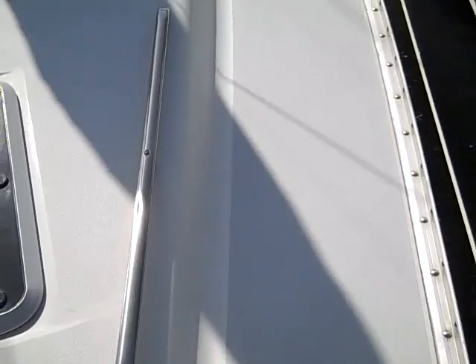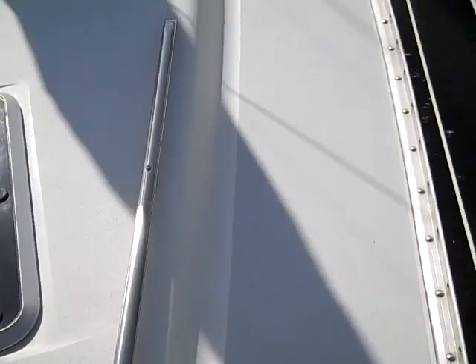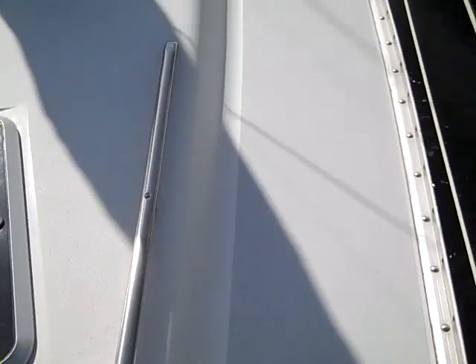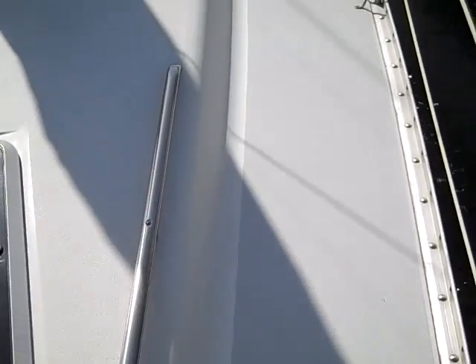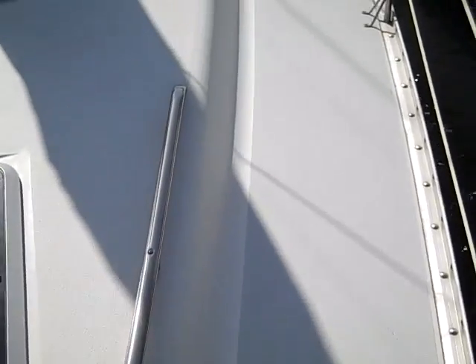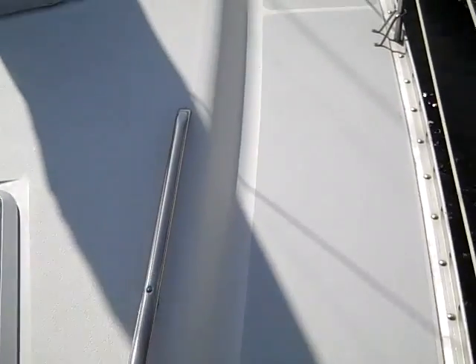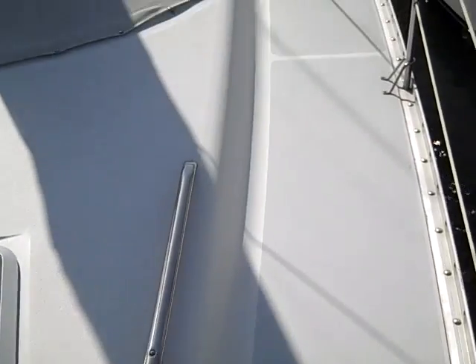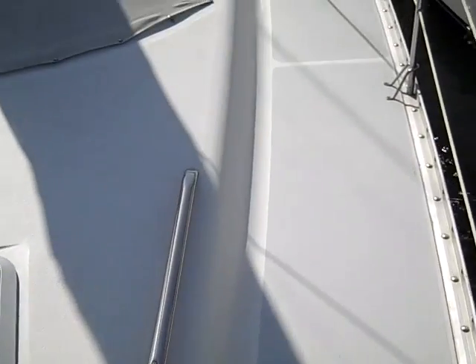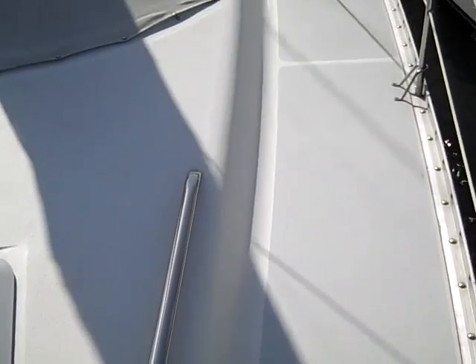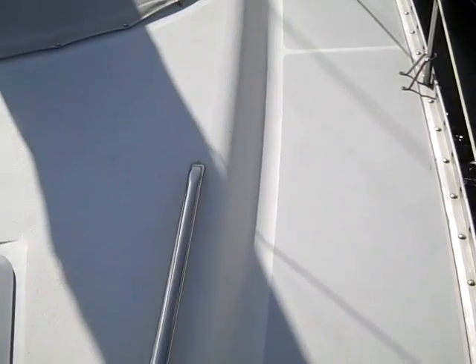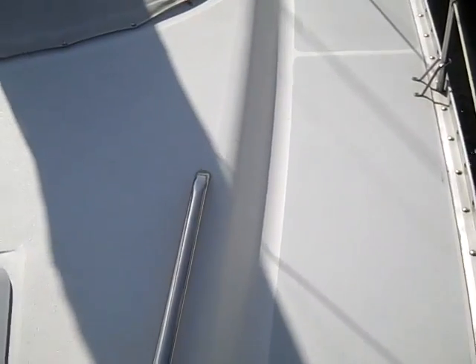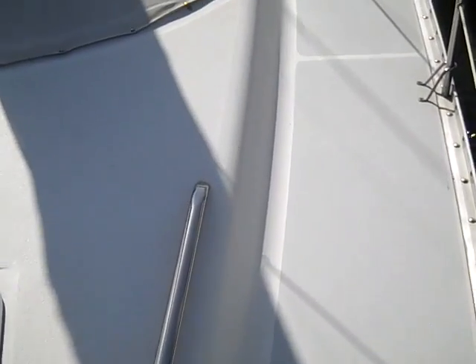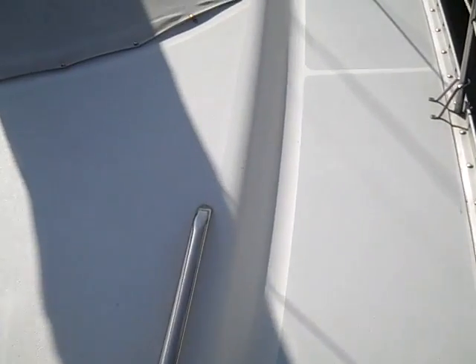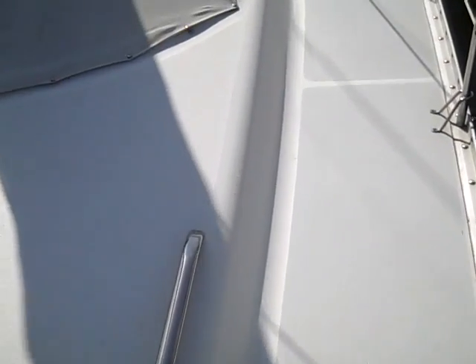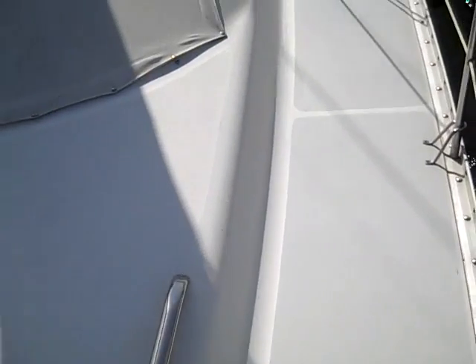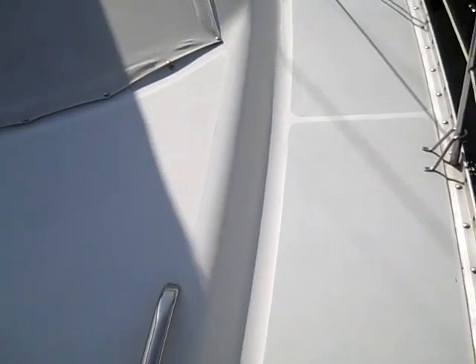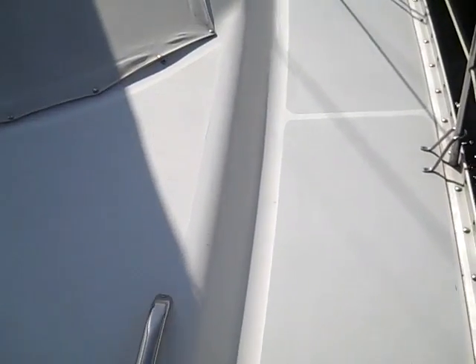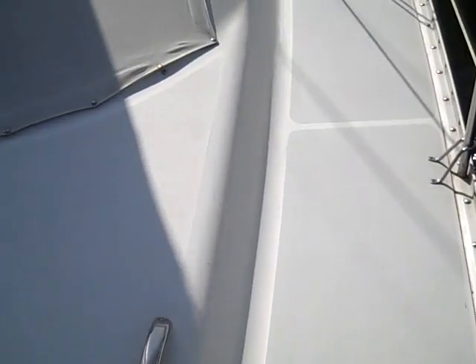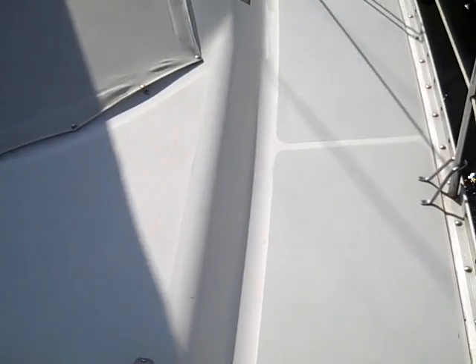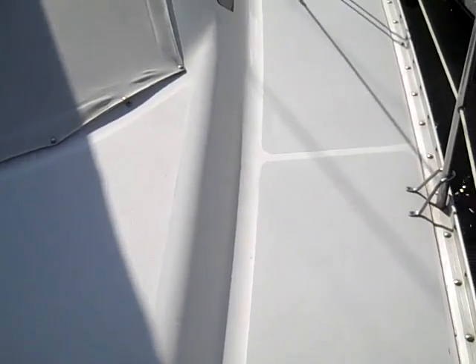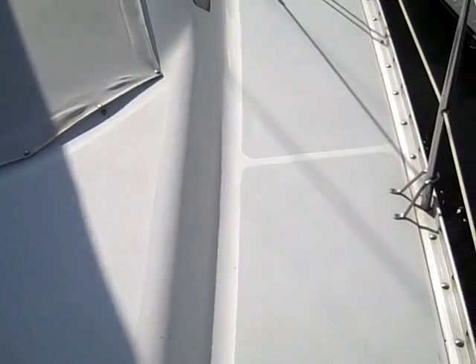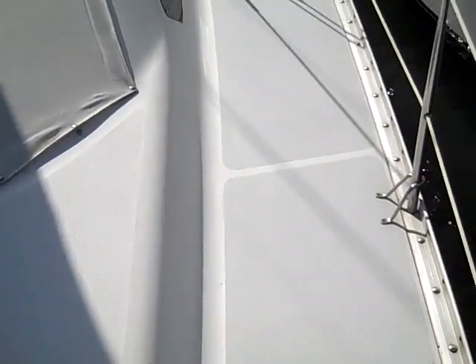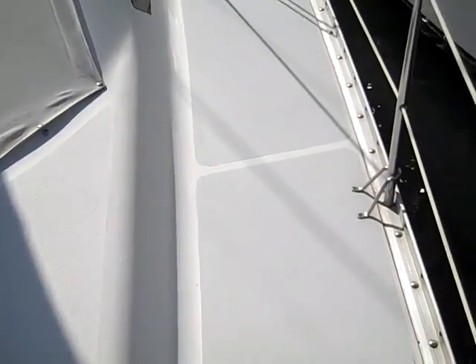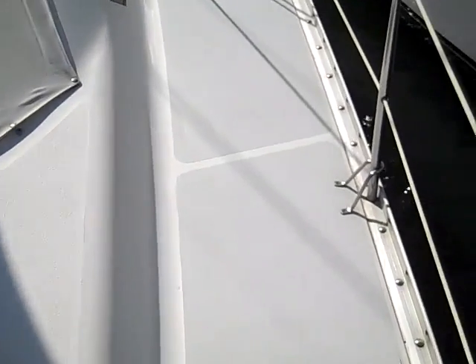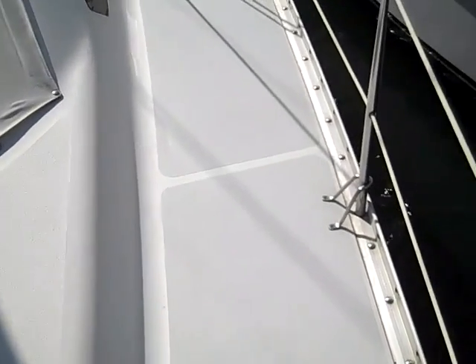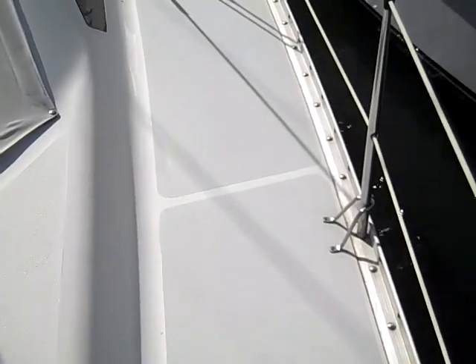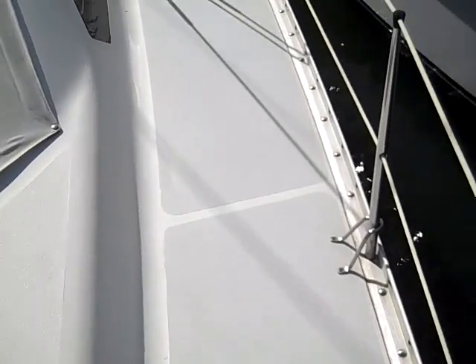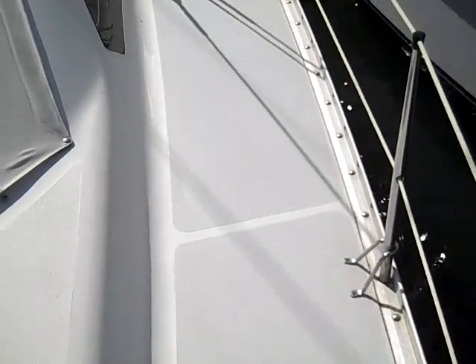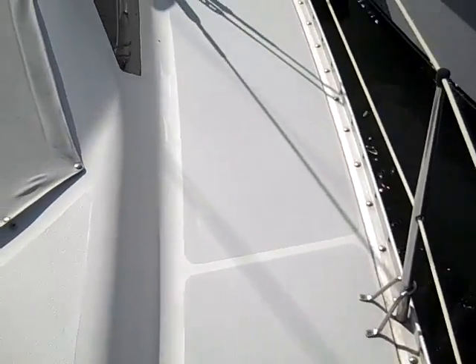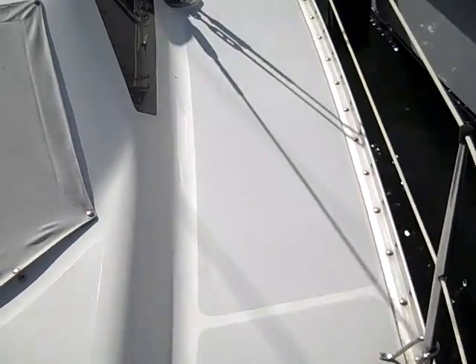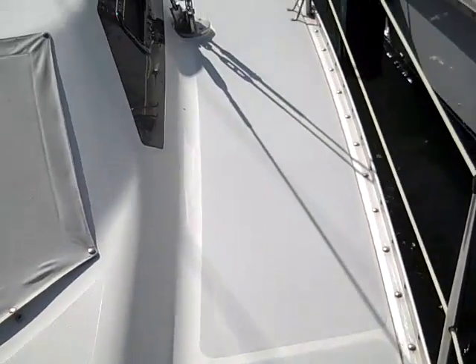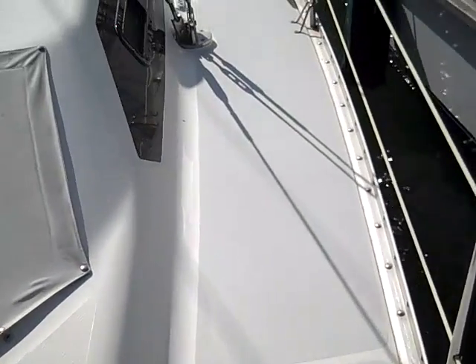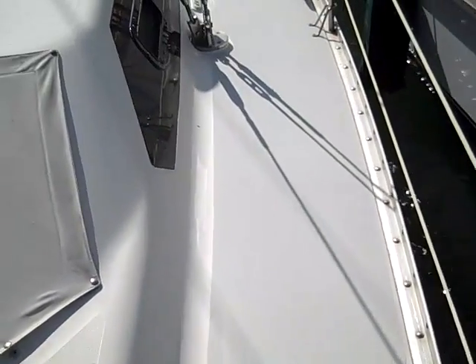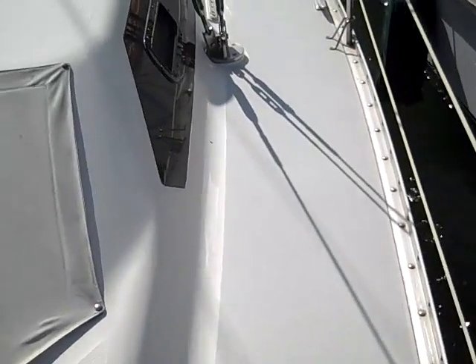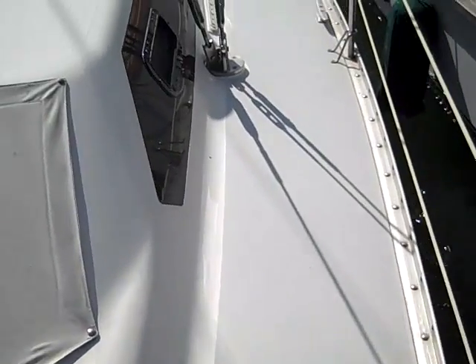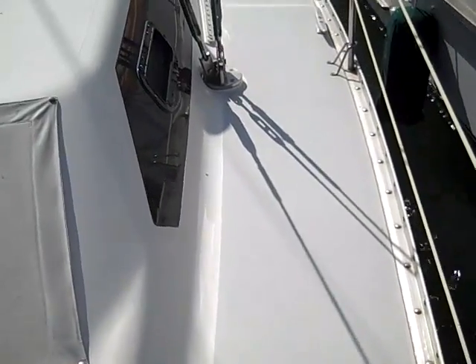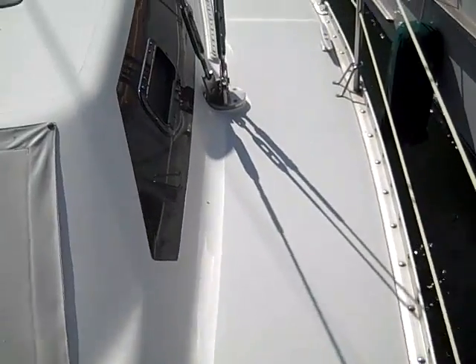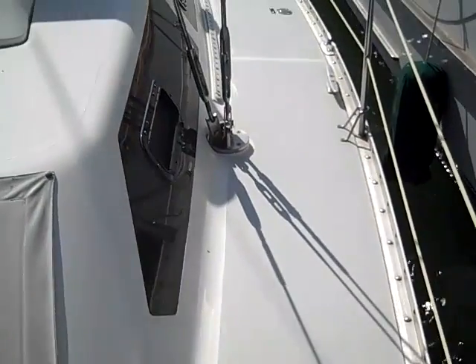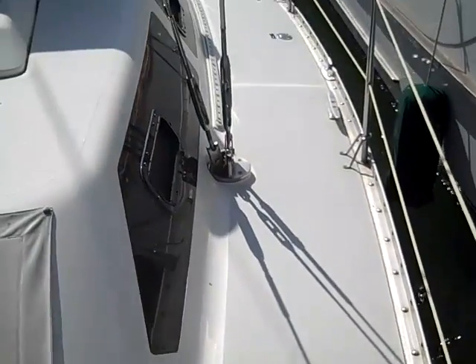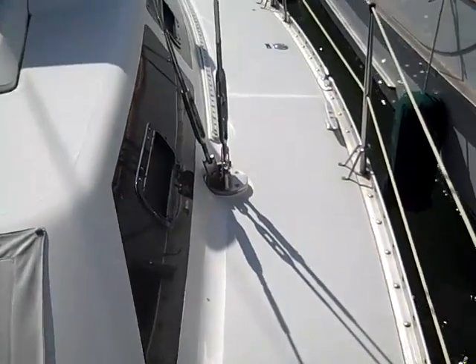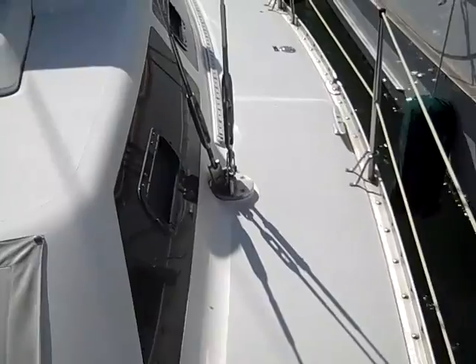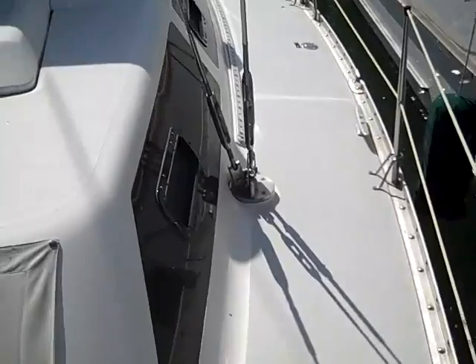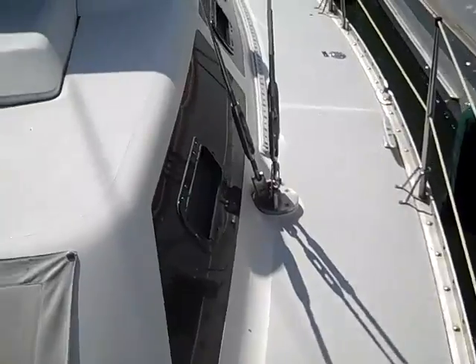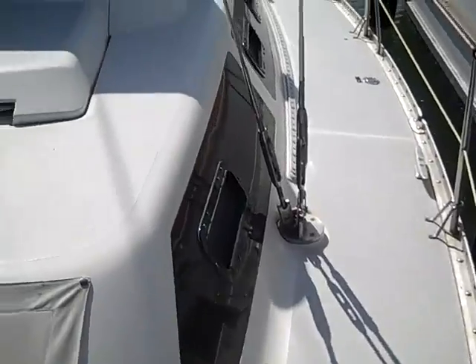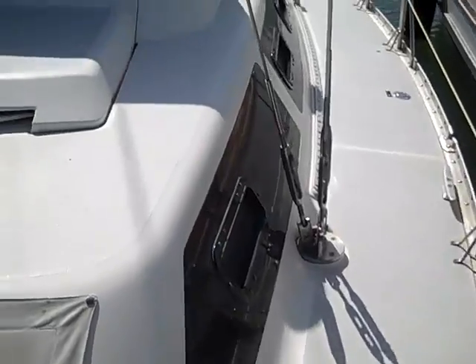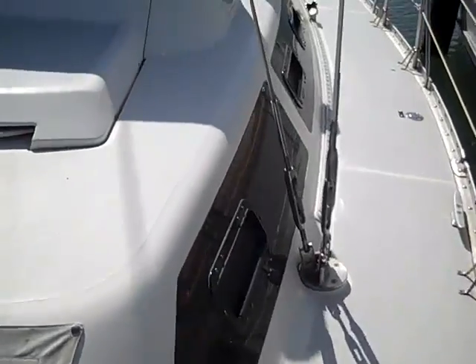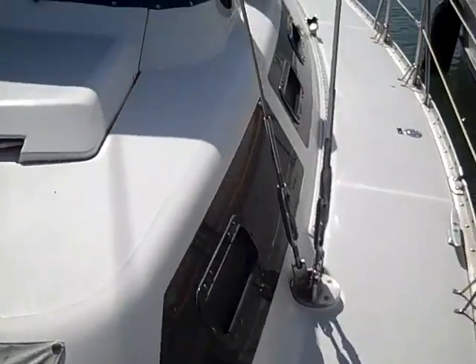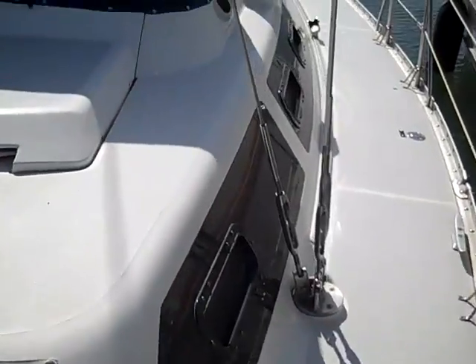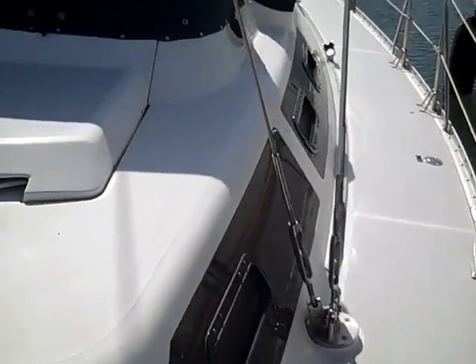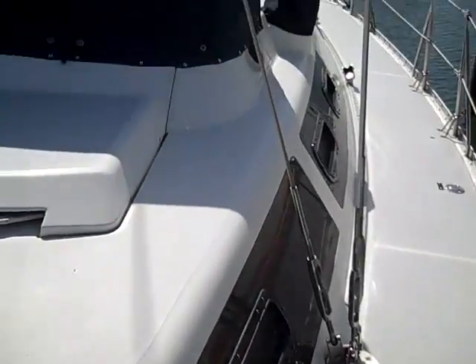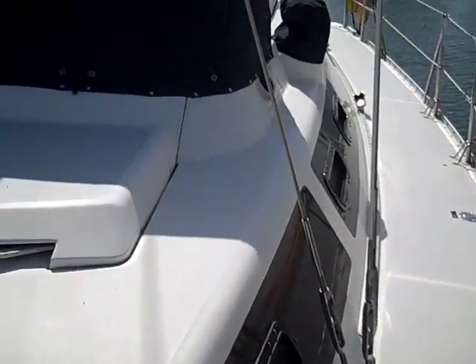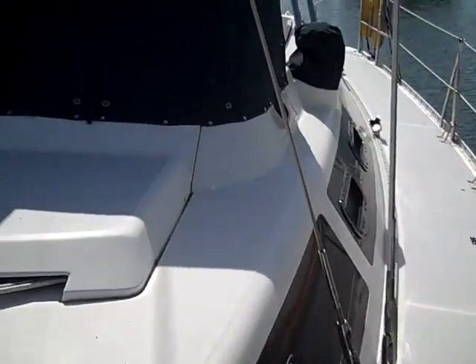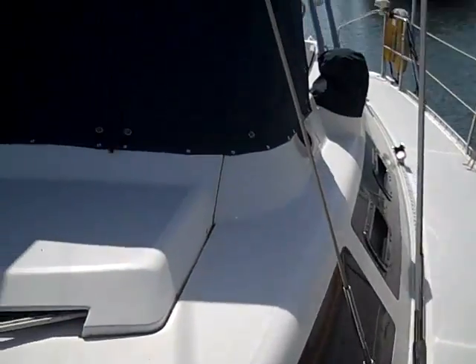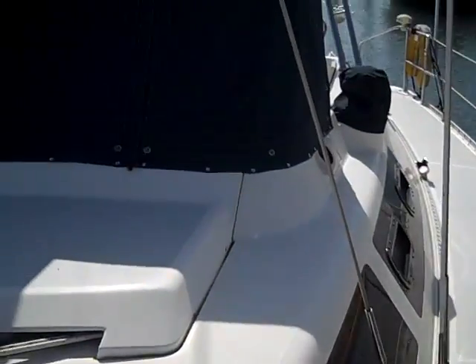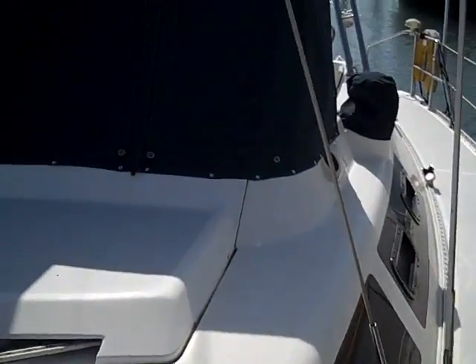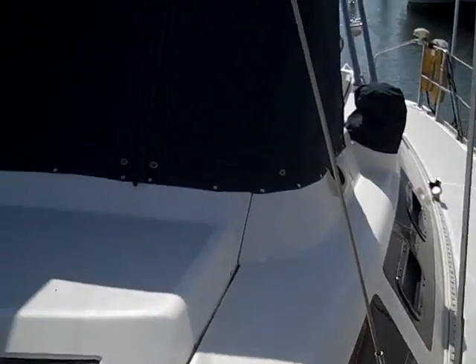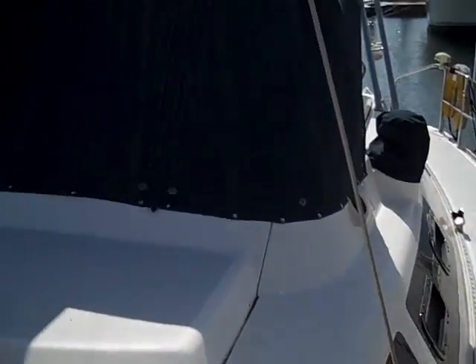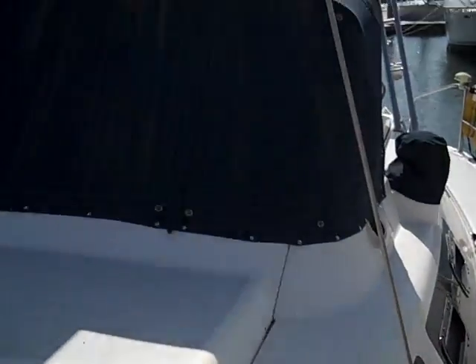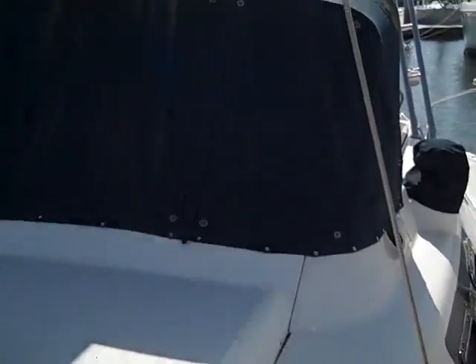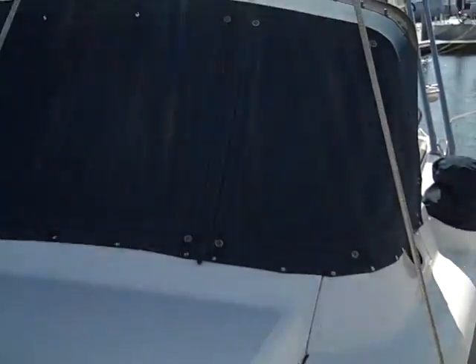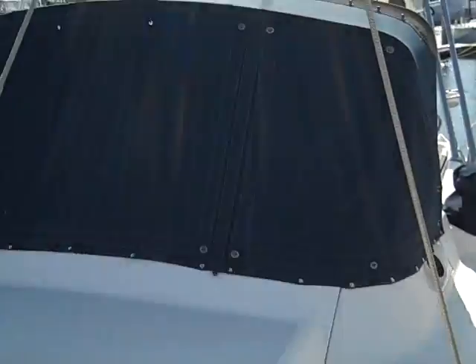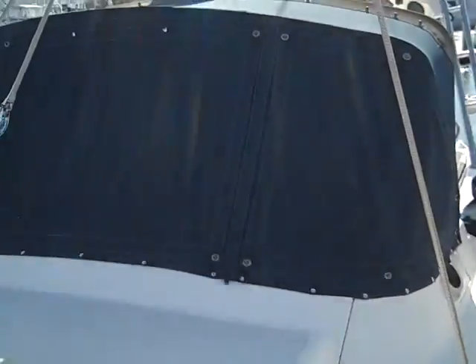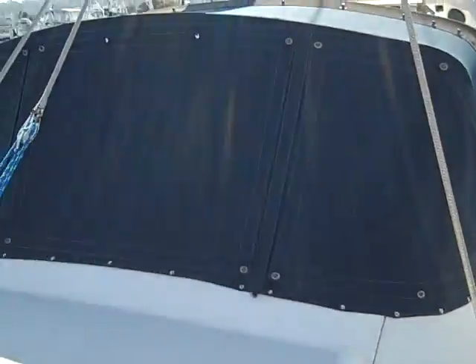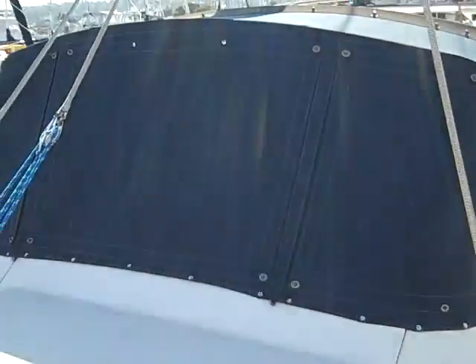Notice the two-tone decks on the vessel. He also has the aluminum toe rail, so very low maintenance on this particular boat.